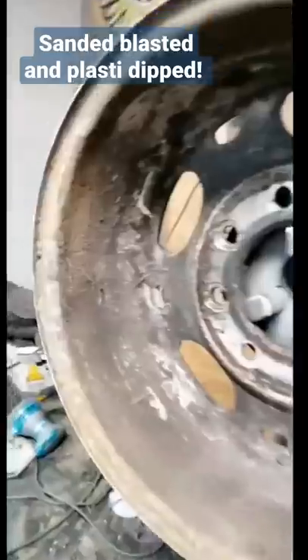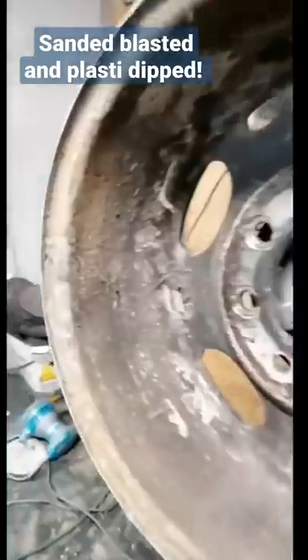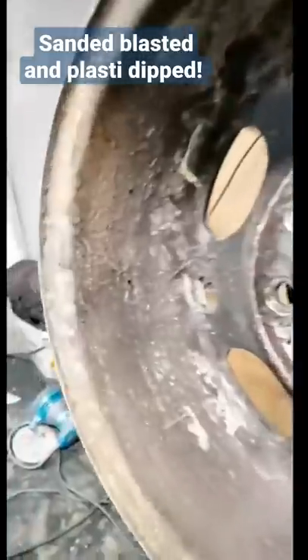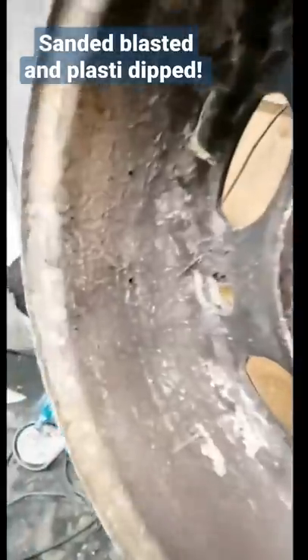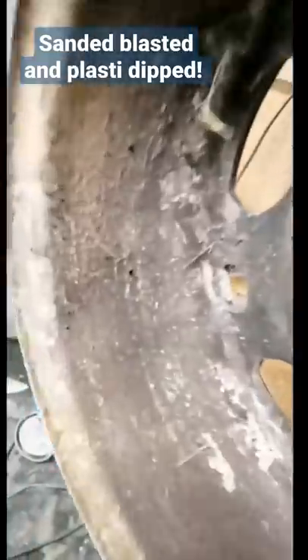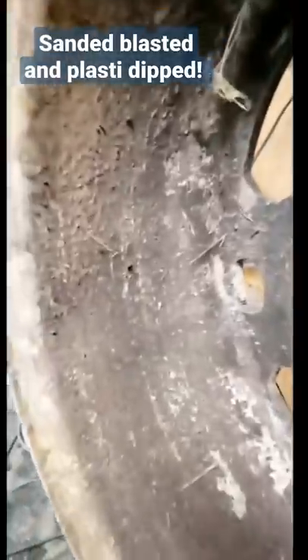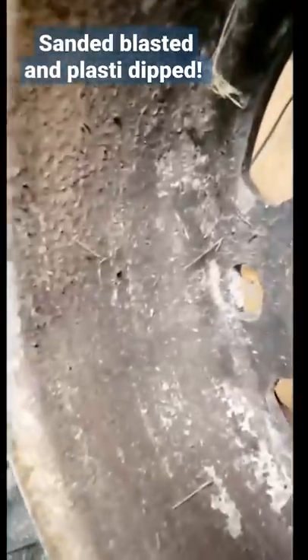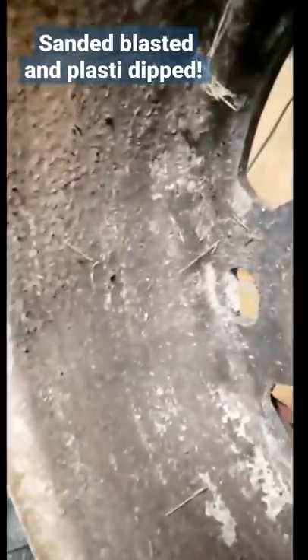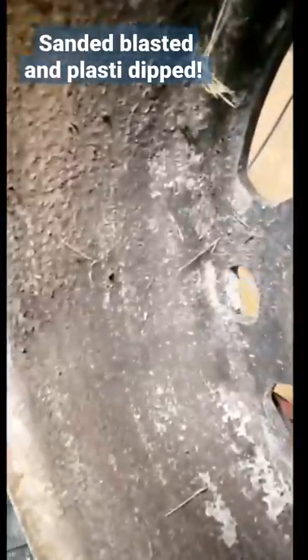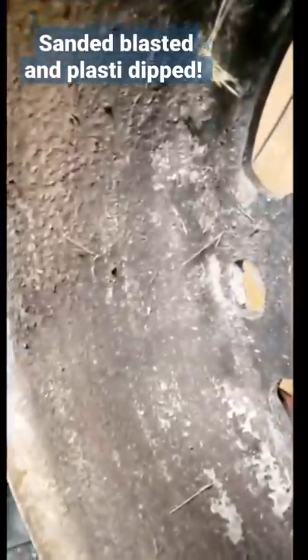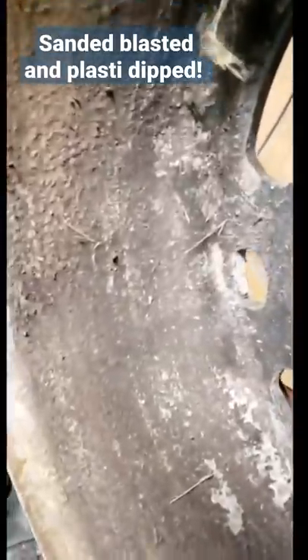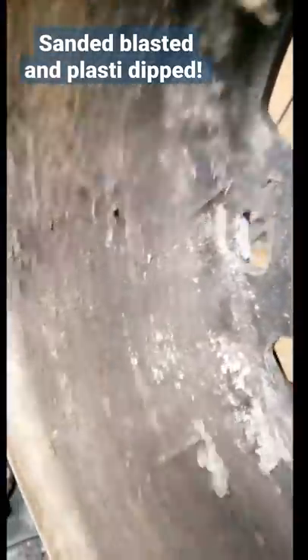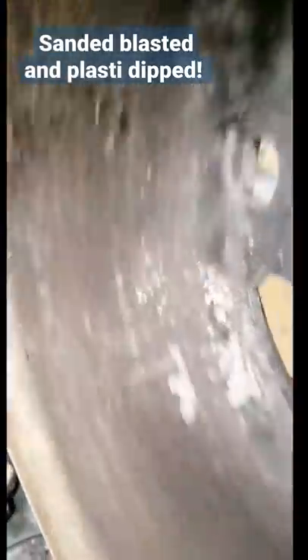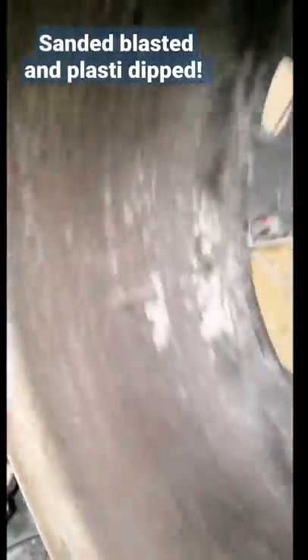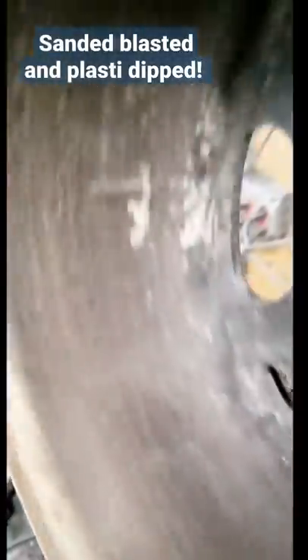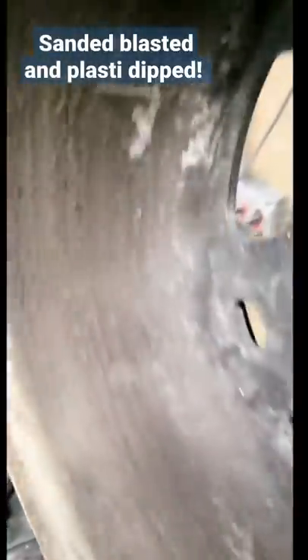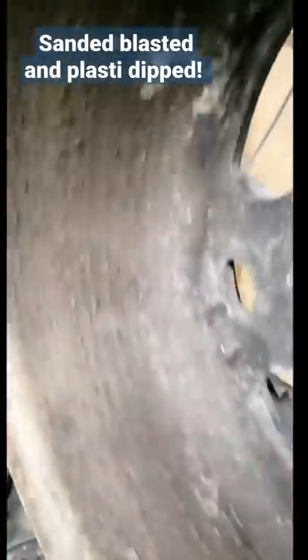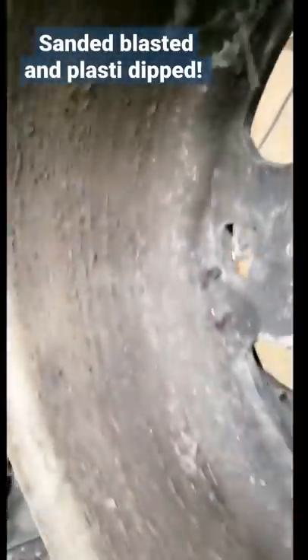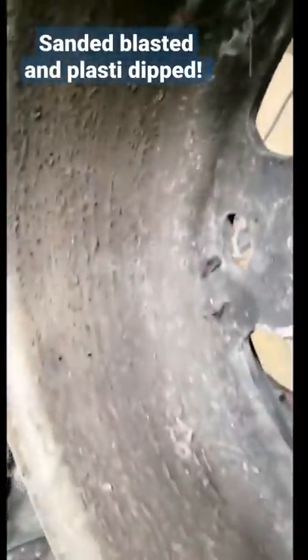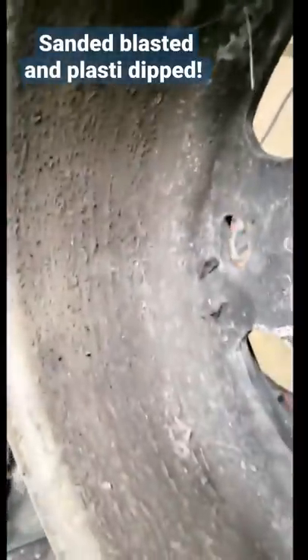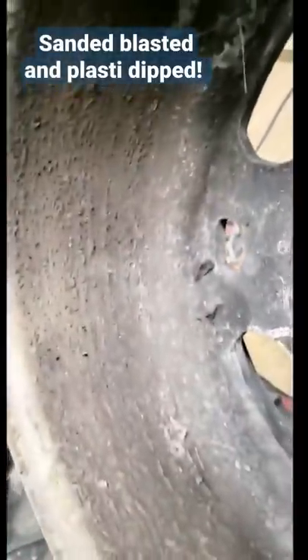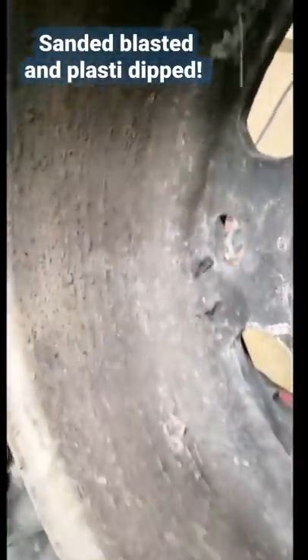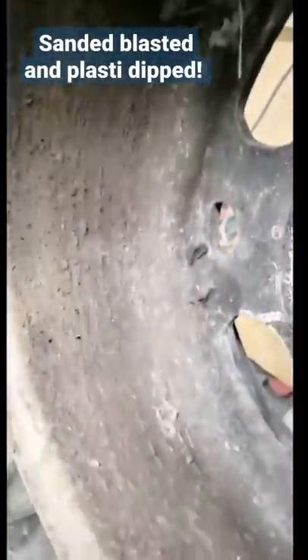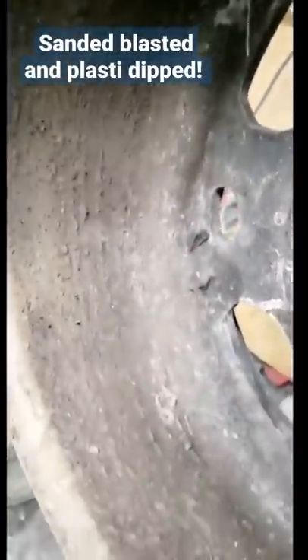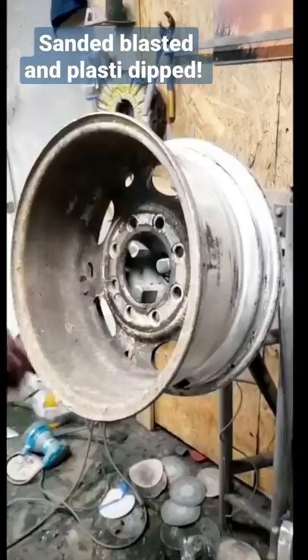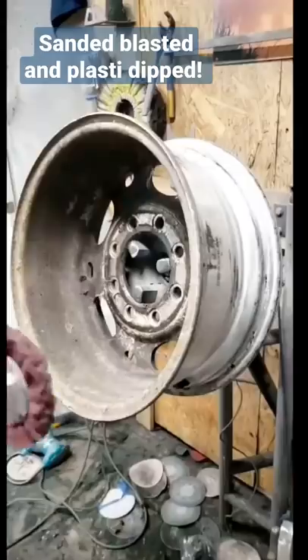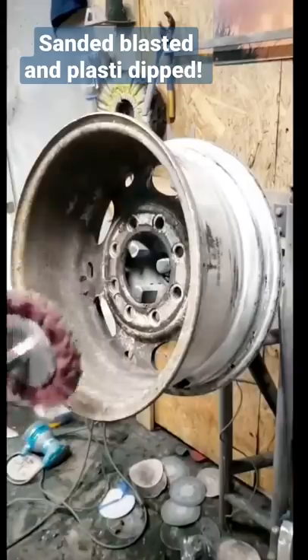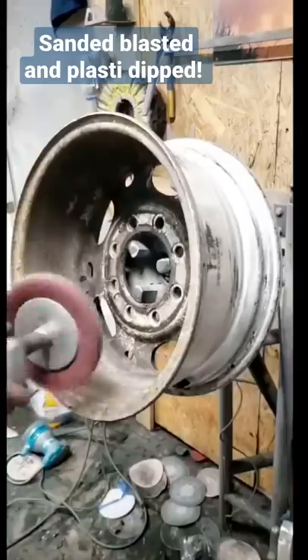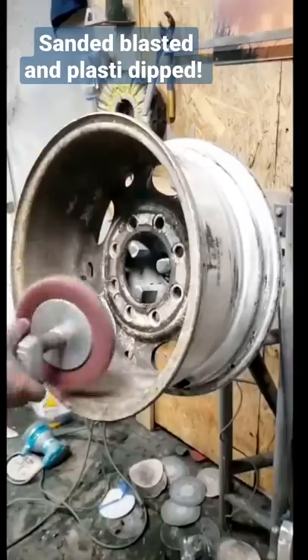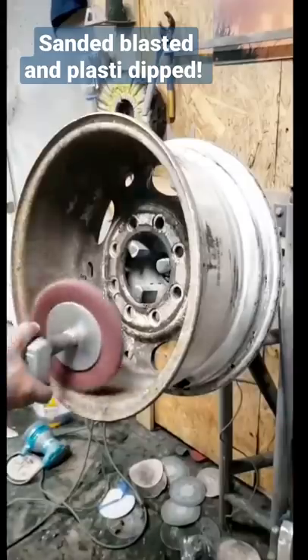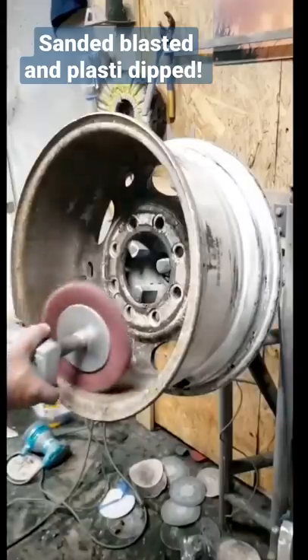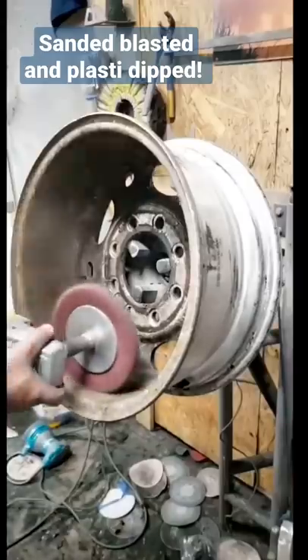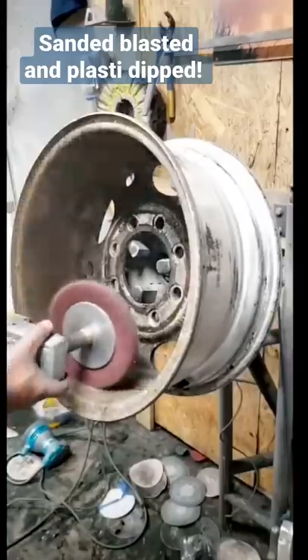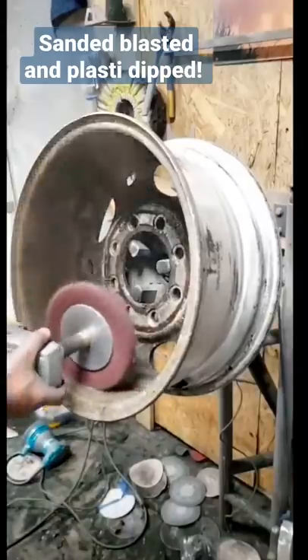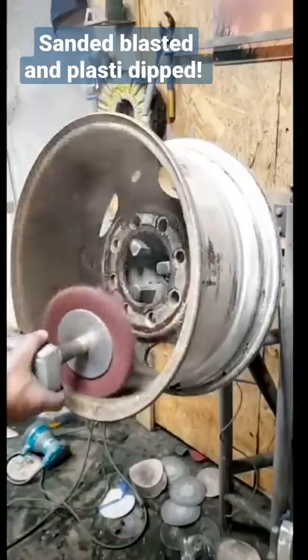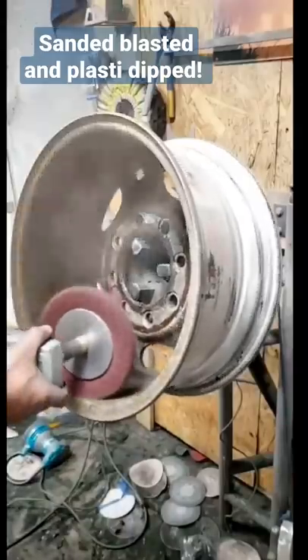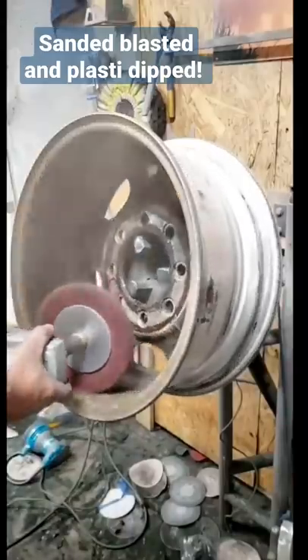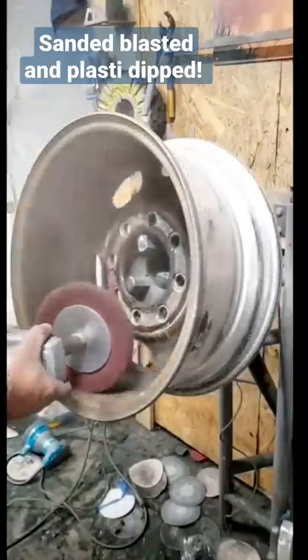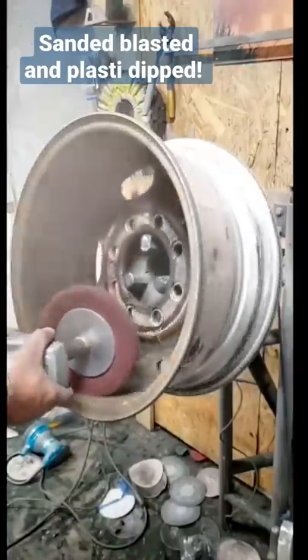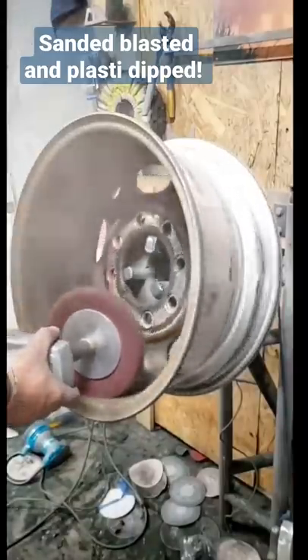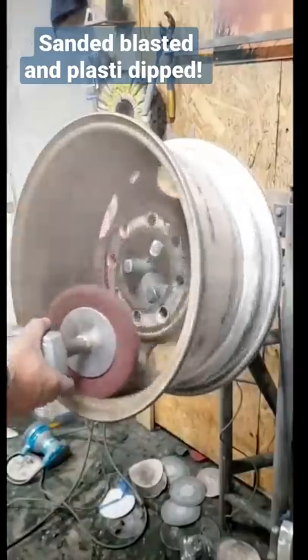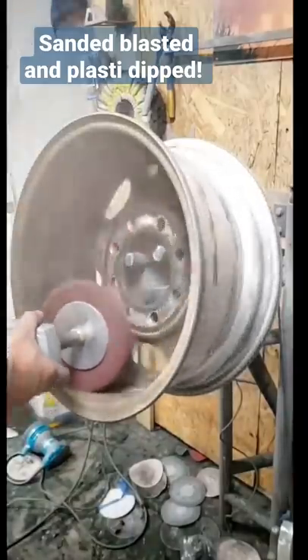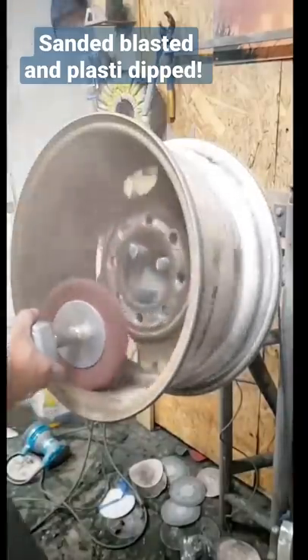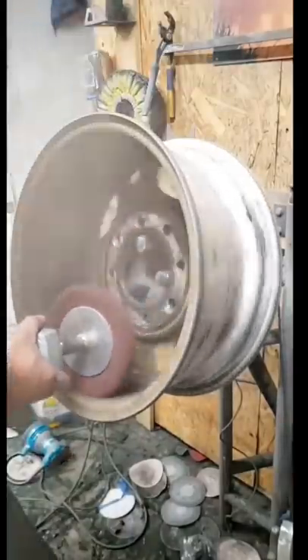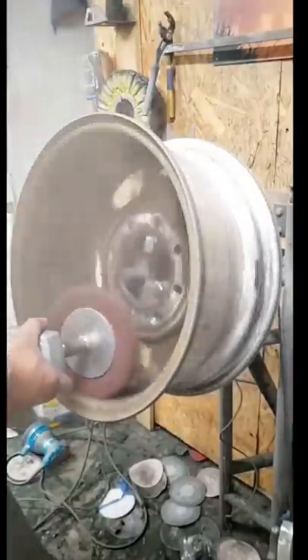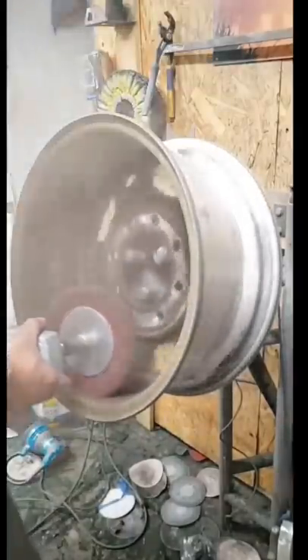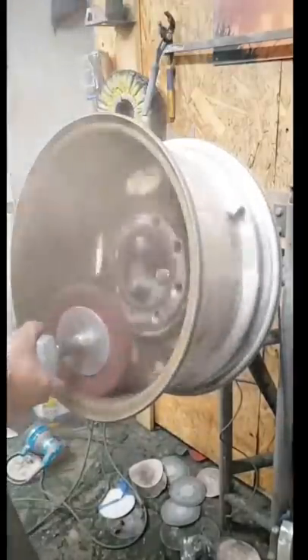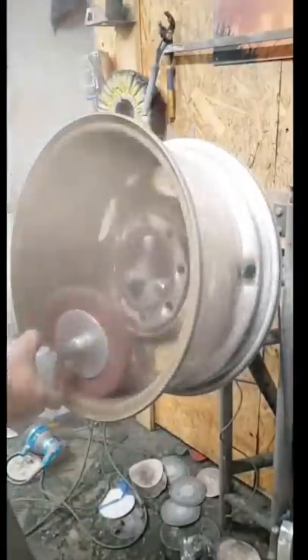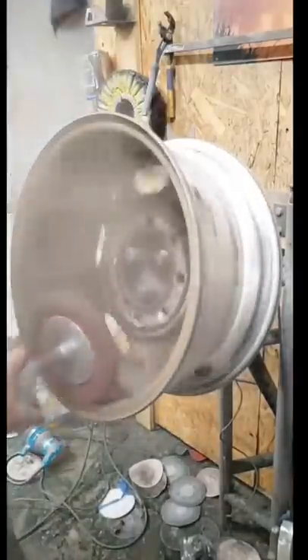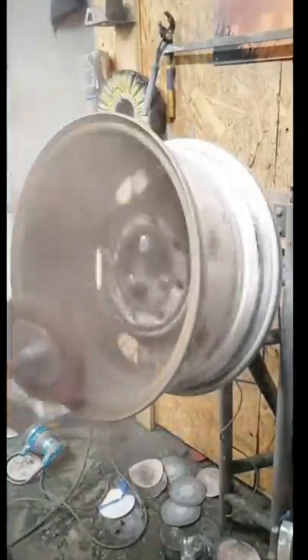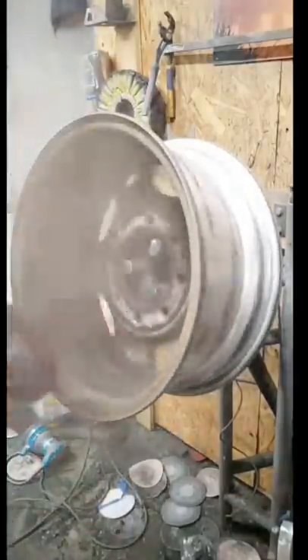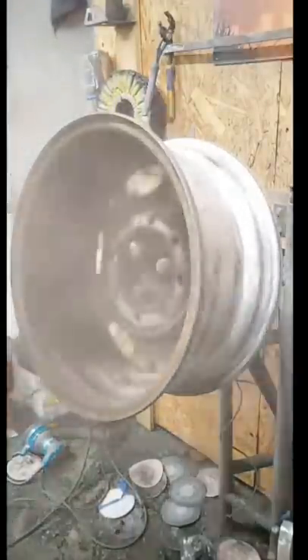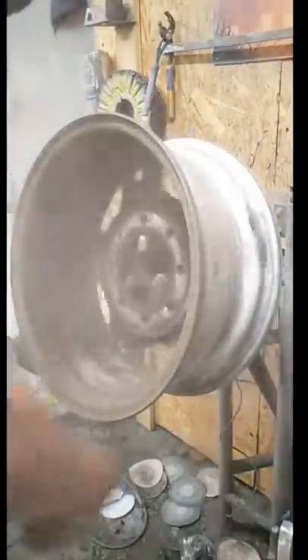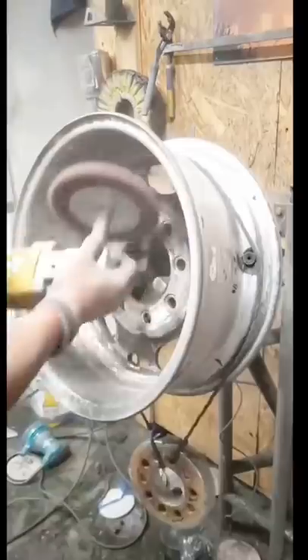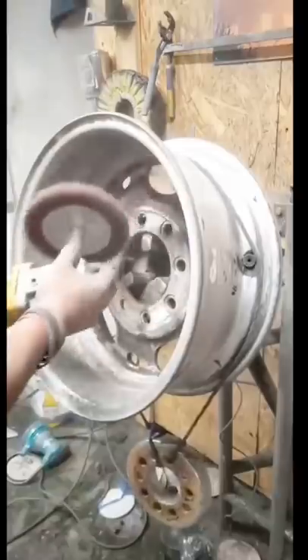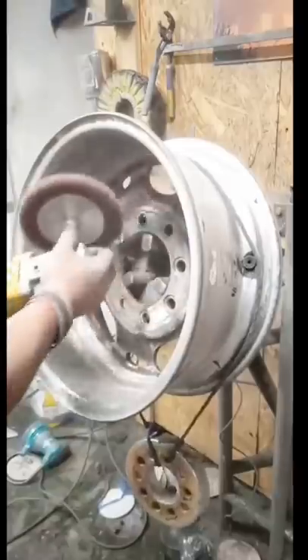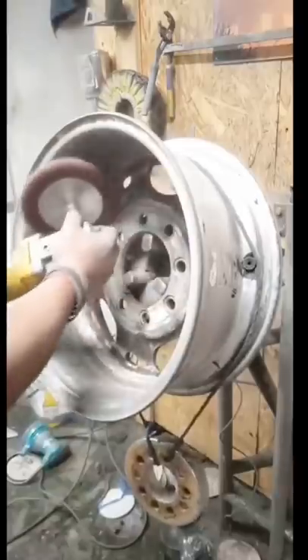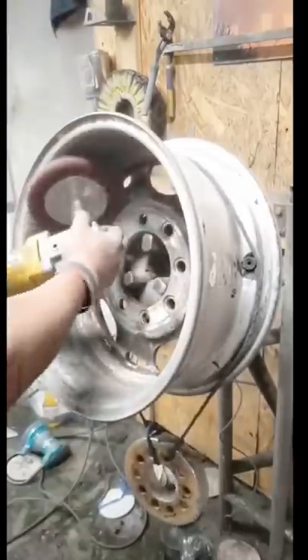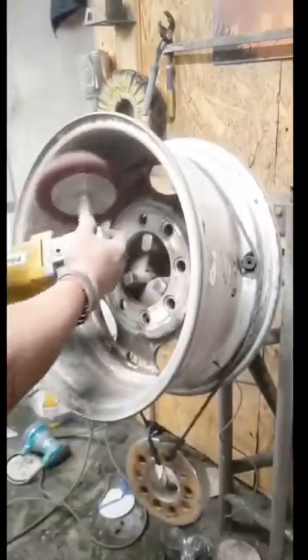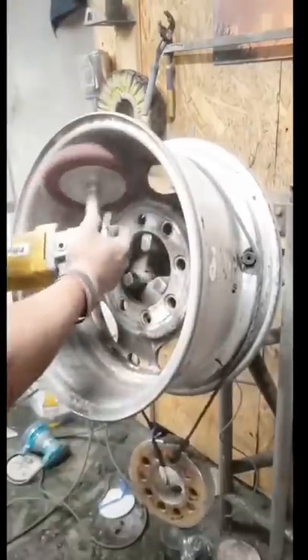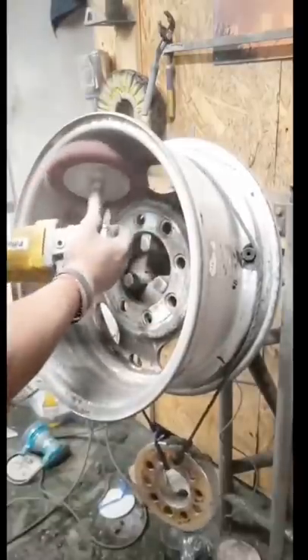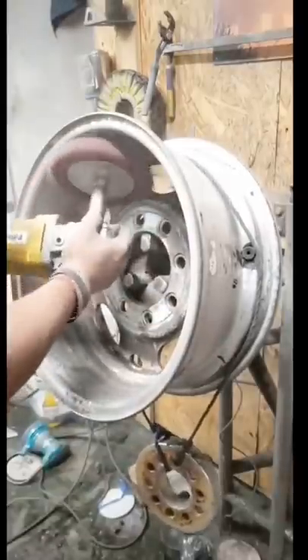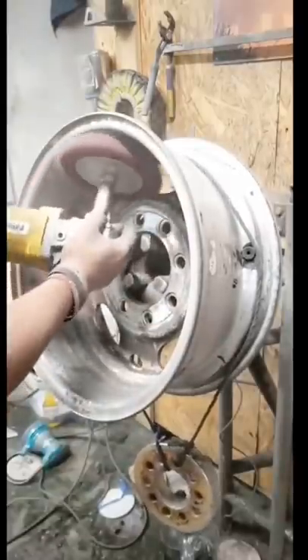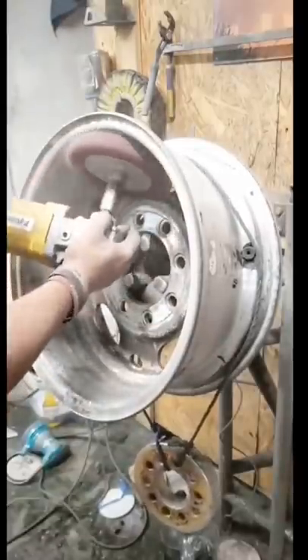Today's project is a set of Chevy 2500 wheels. We're going to clean those up and clean up the back of them for the customer — make sure they're nice and clean and easy to put weights on them.